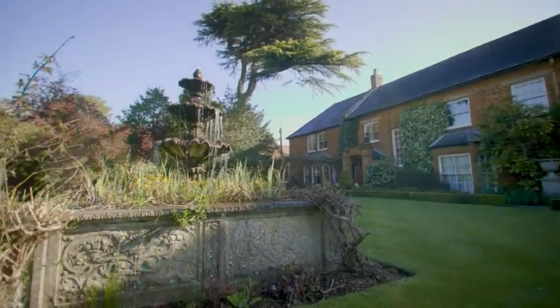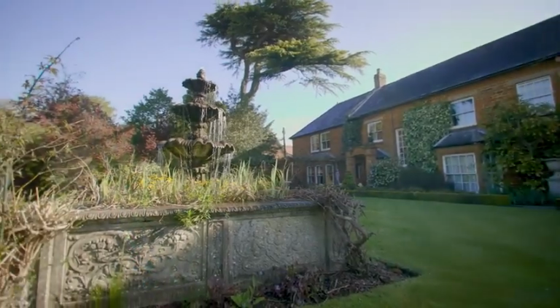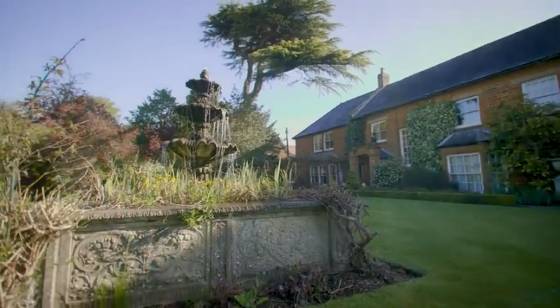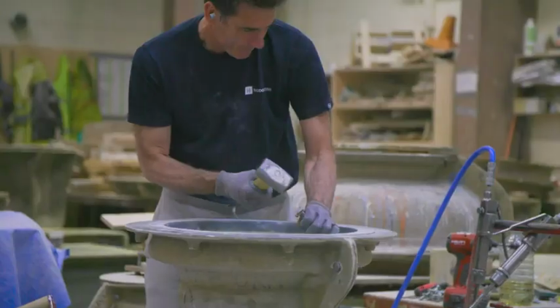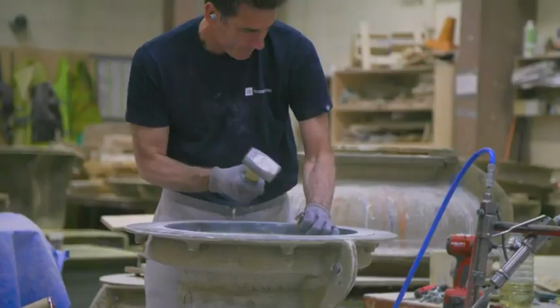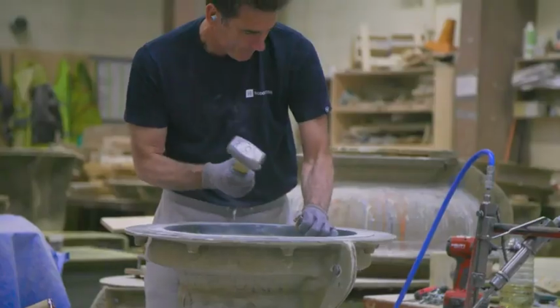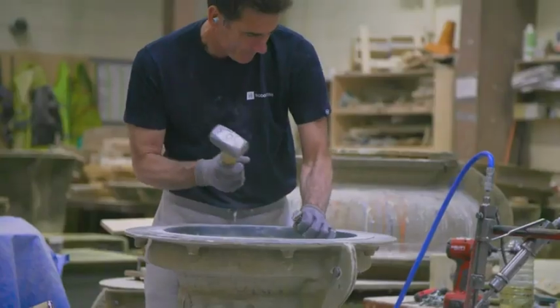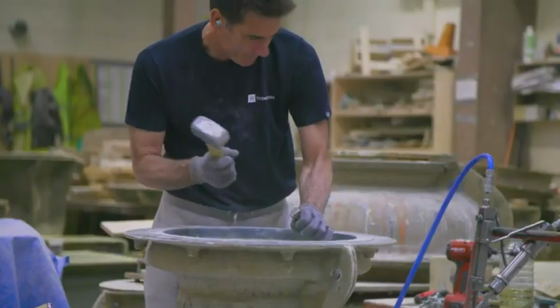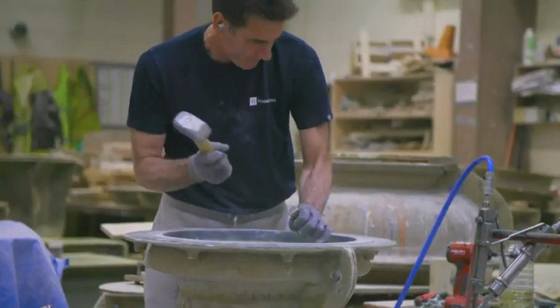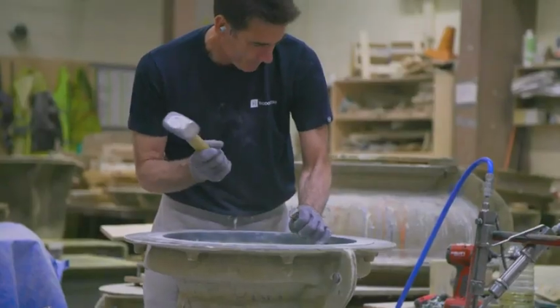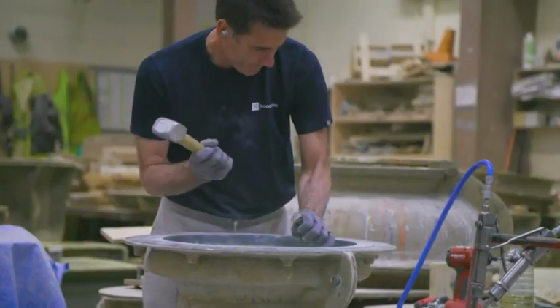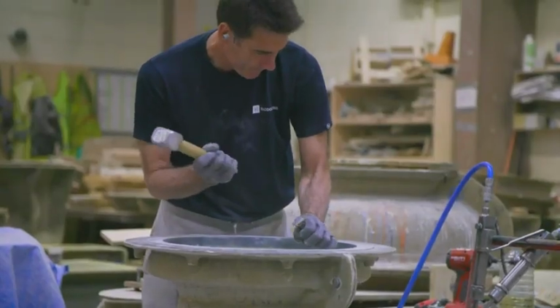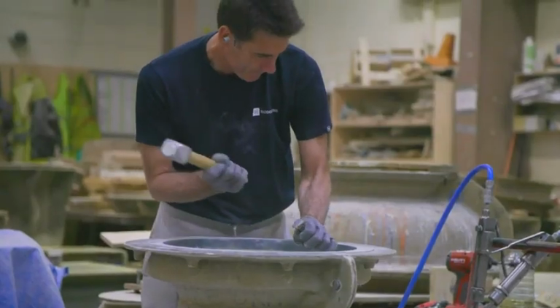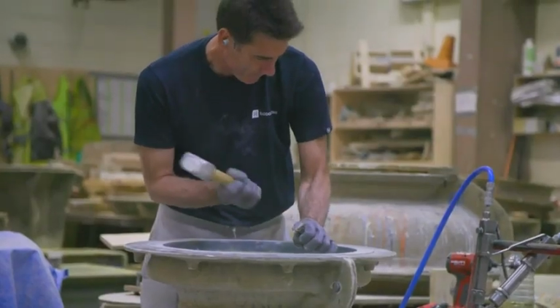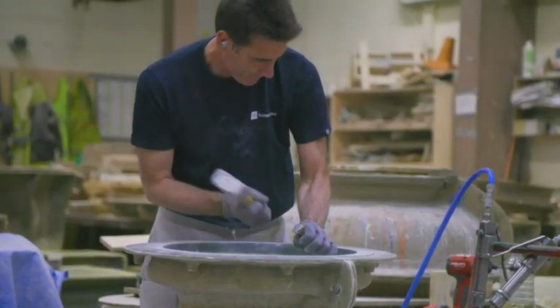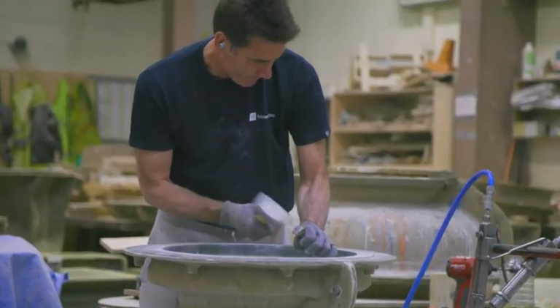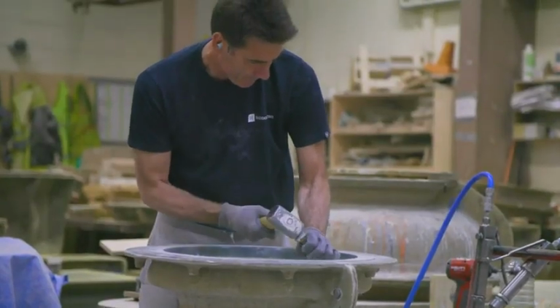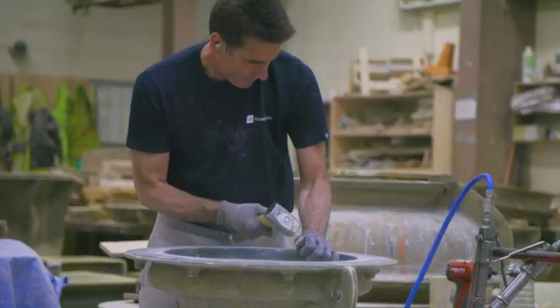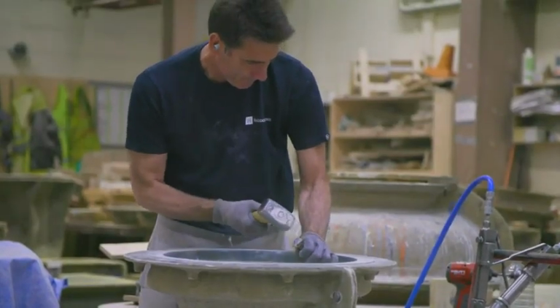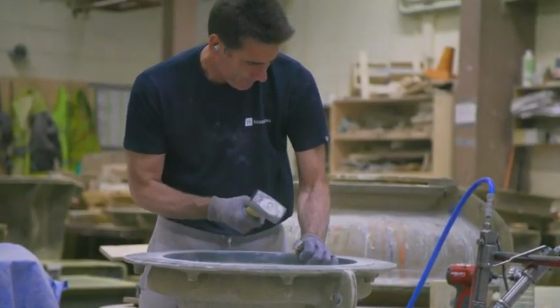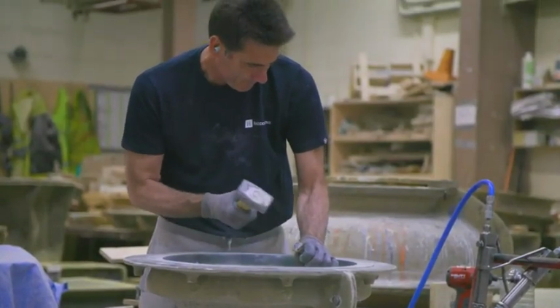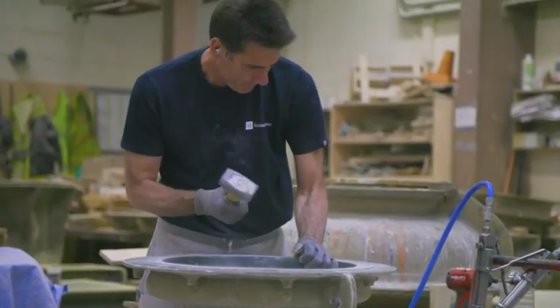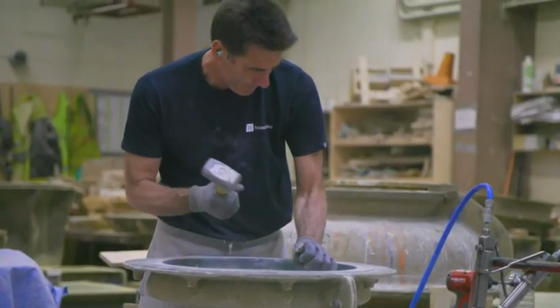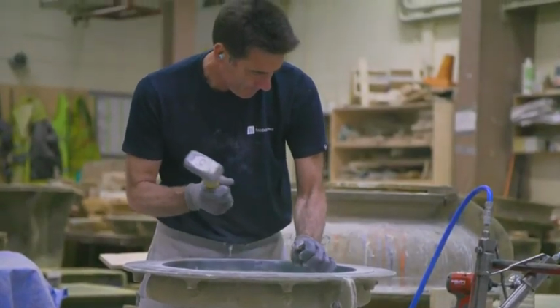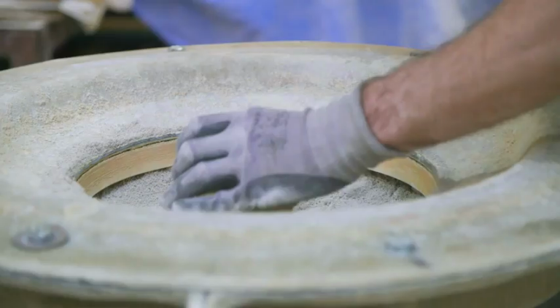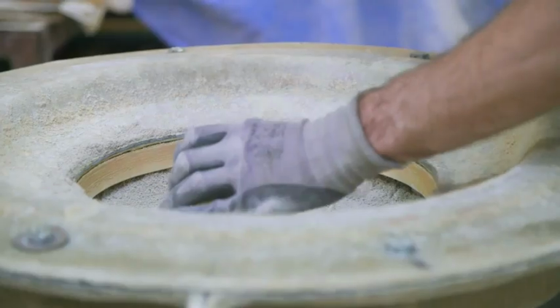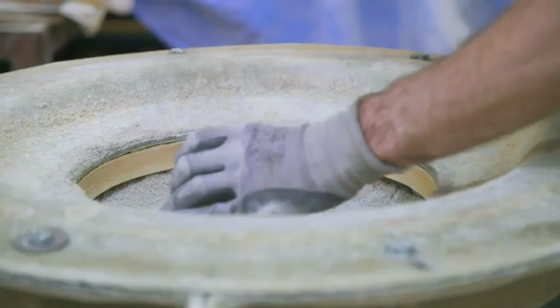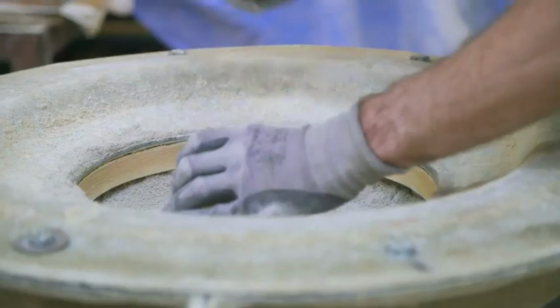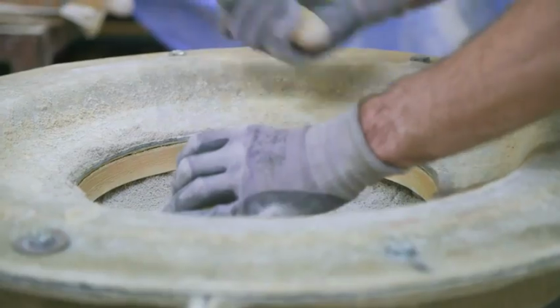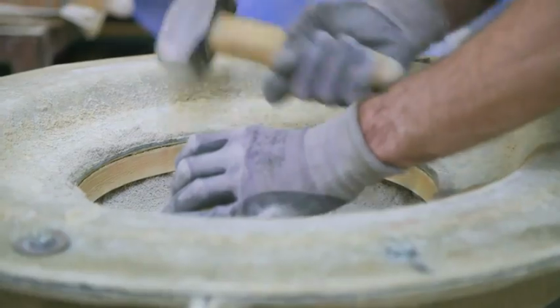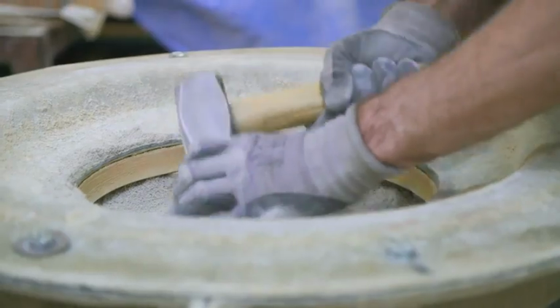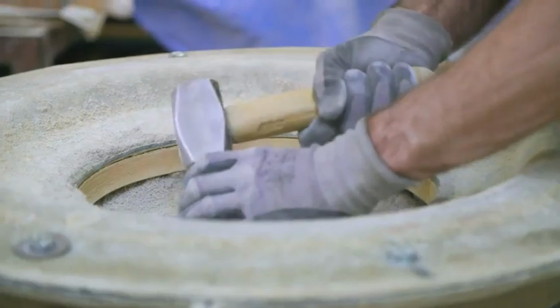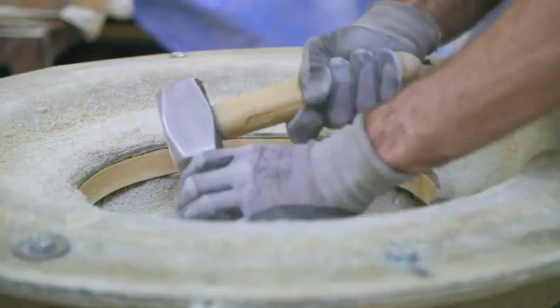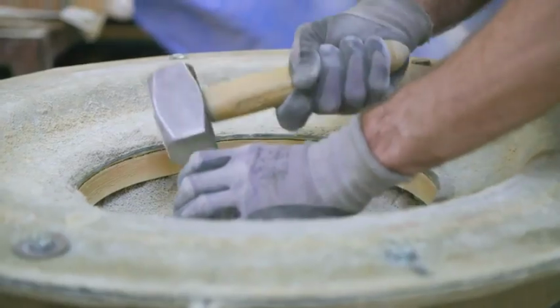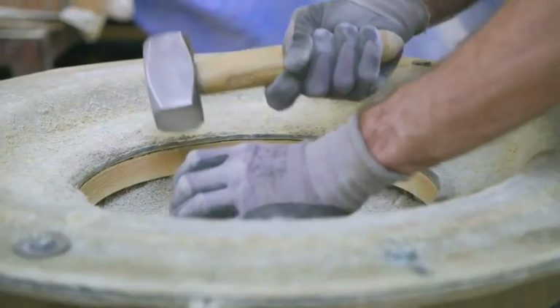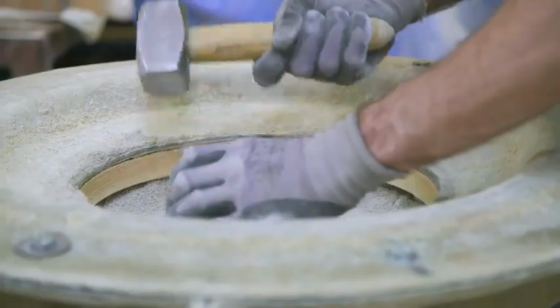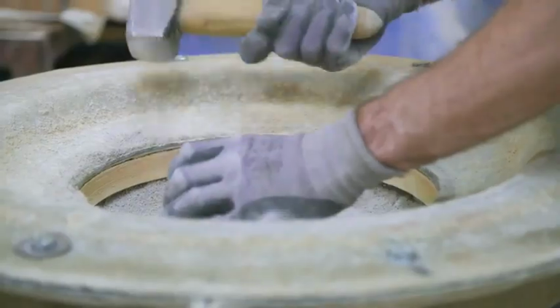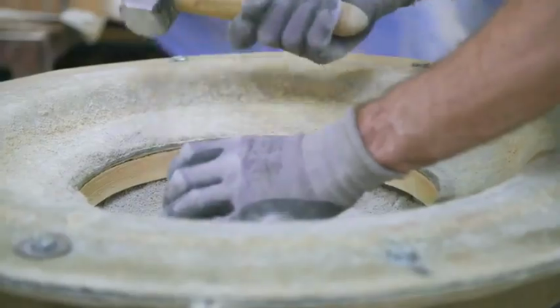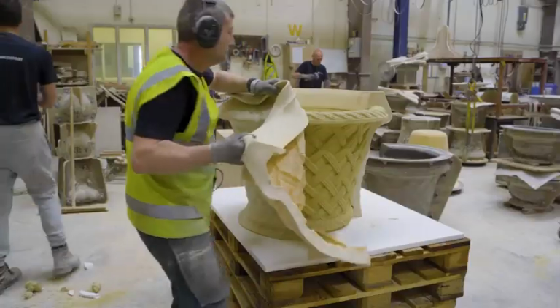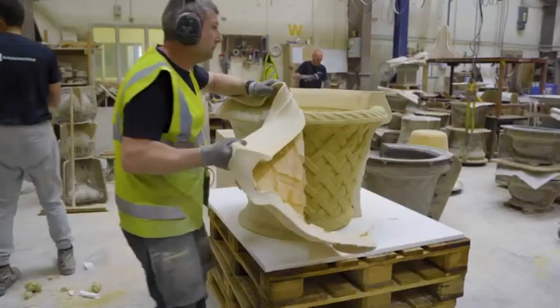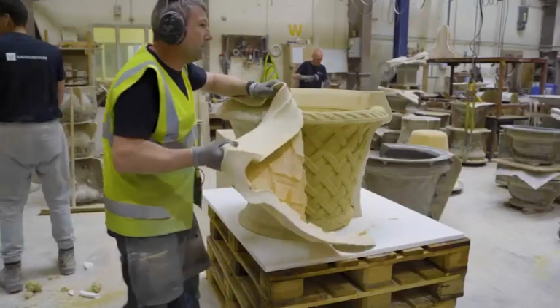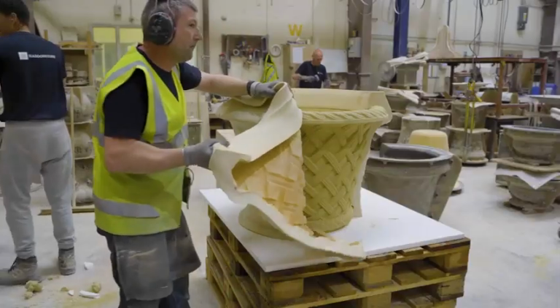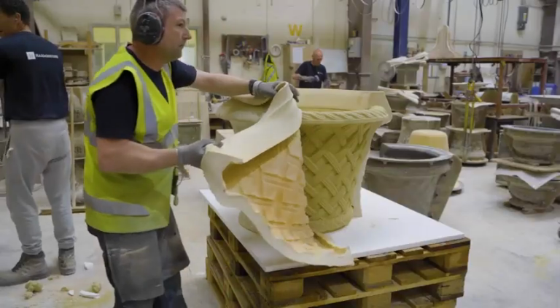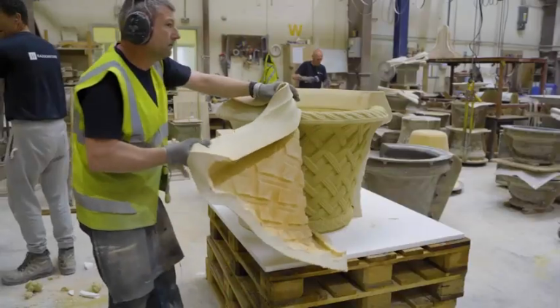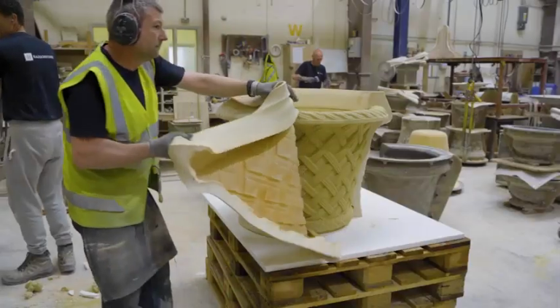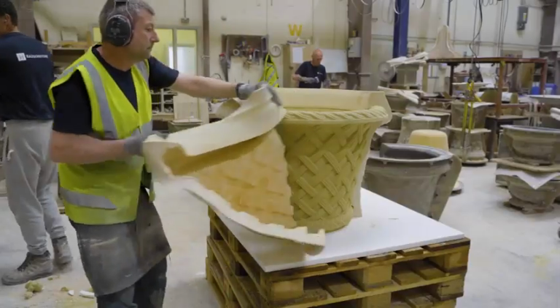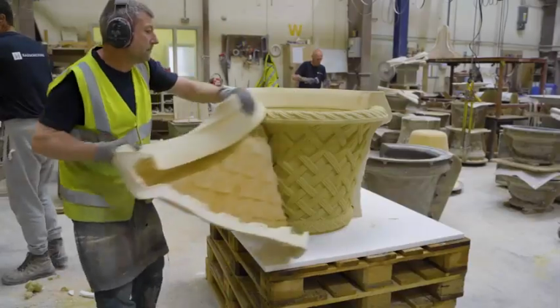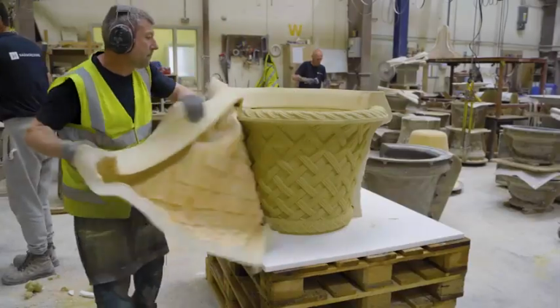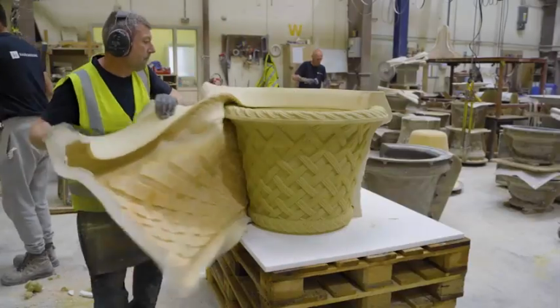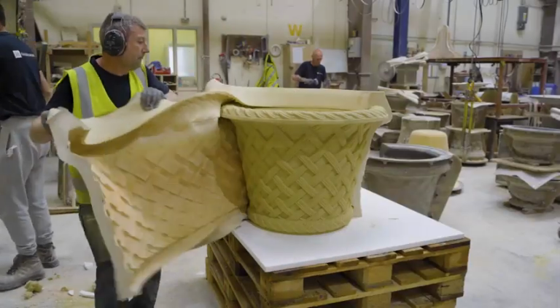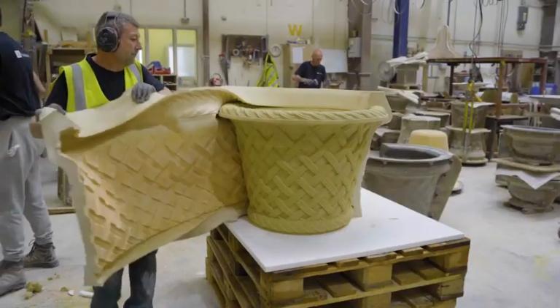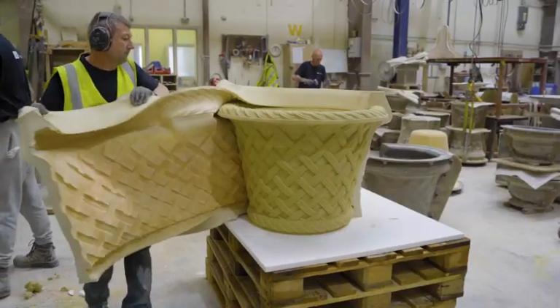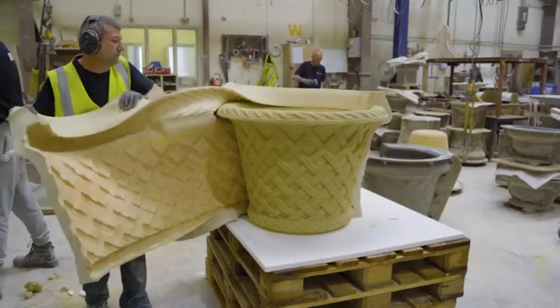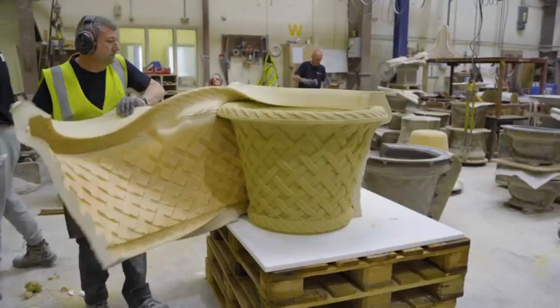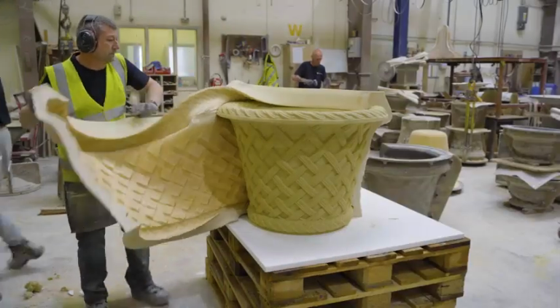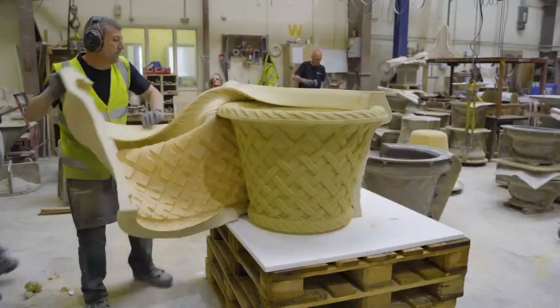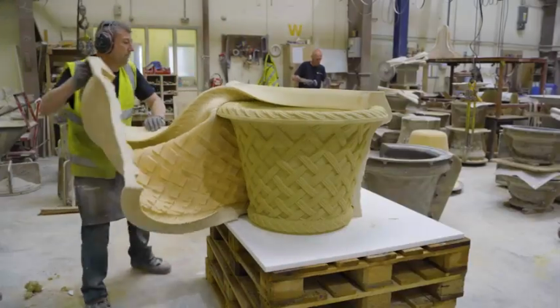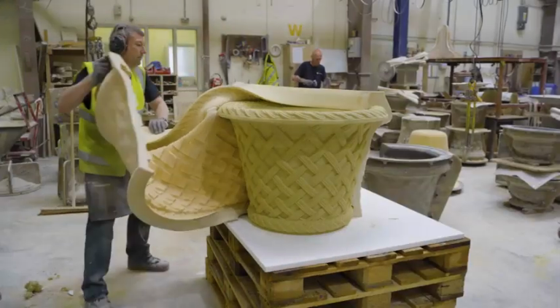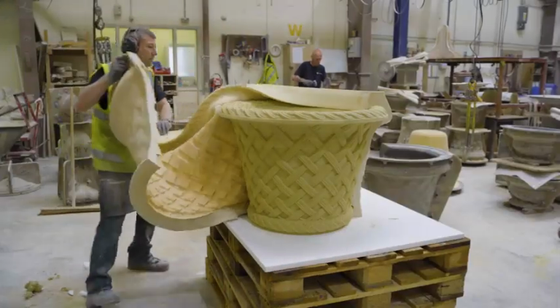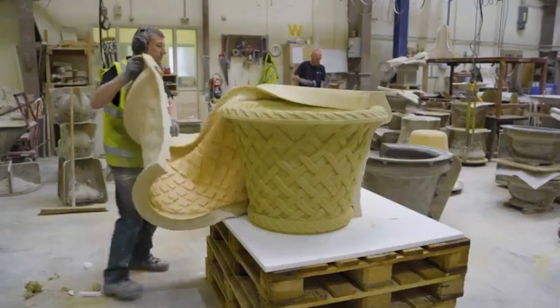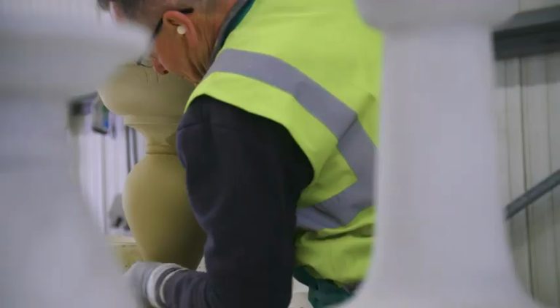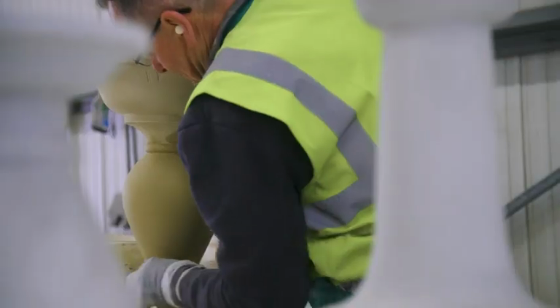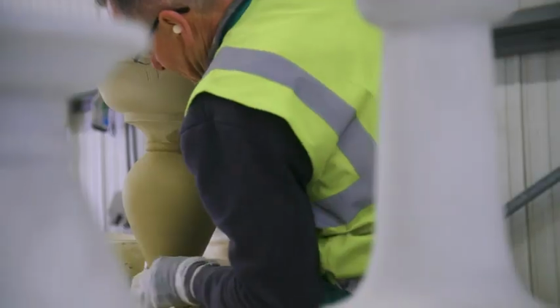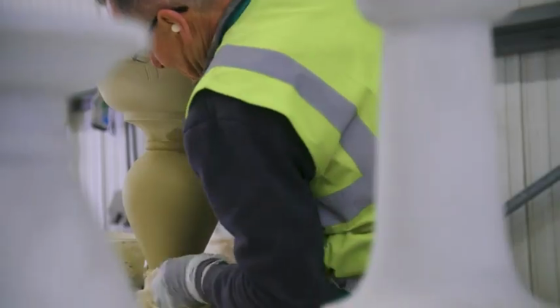Our dedicated team are experts in hand crafting stonework, with skills that have been passed down and perfected through generations.